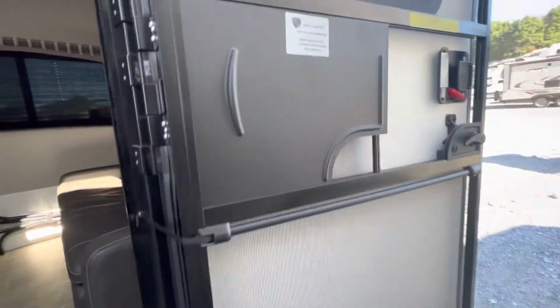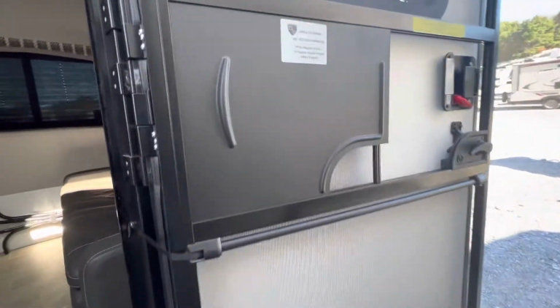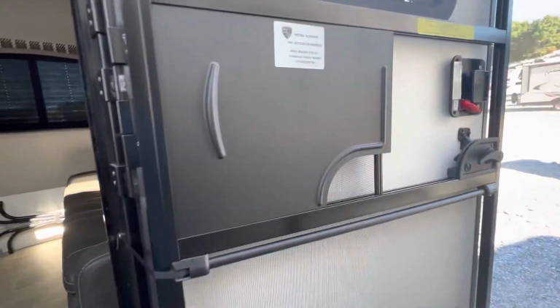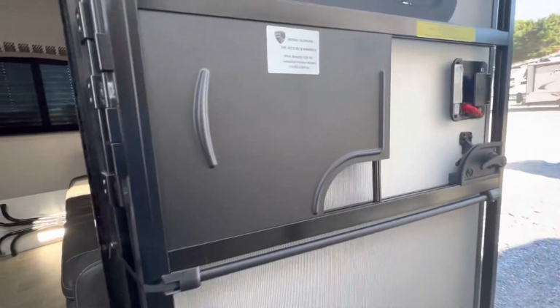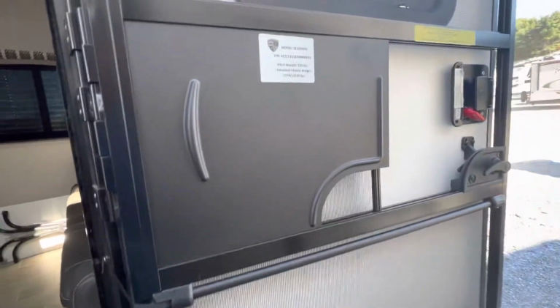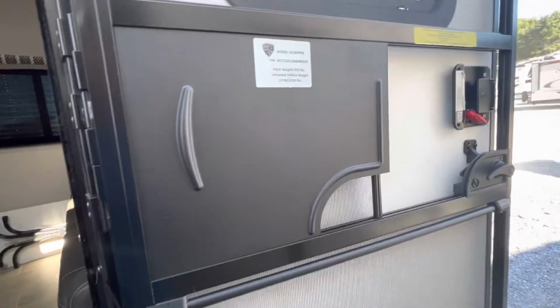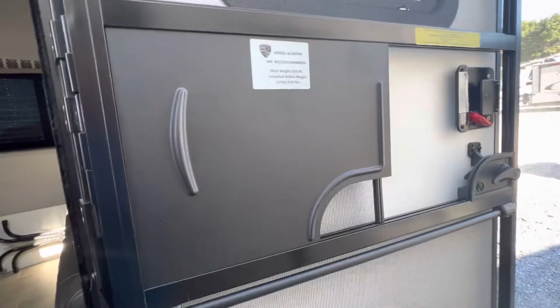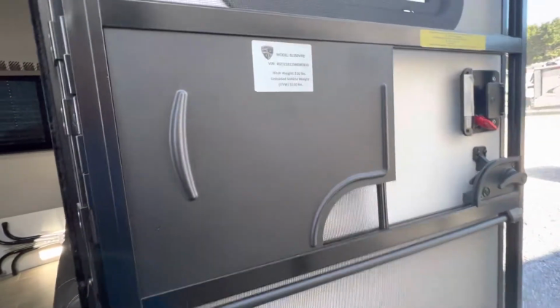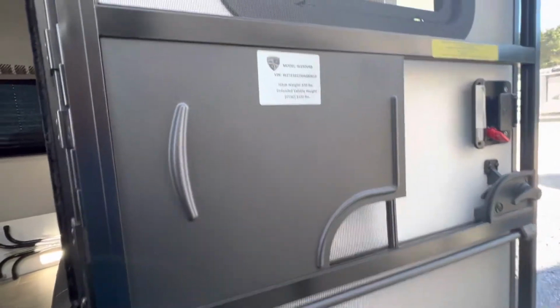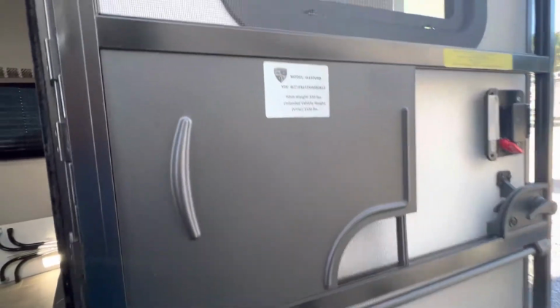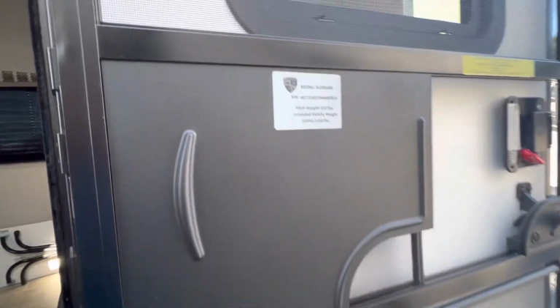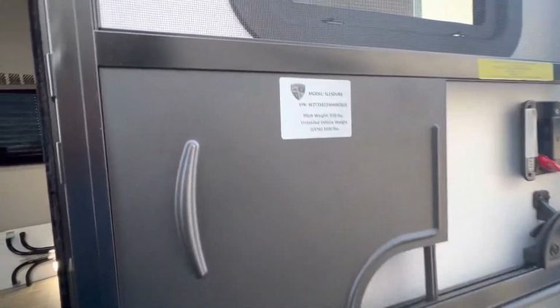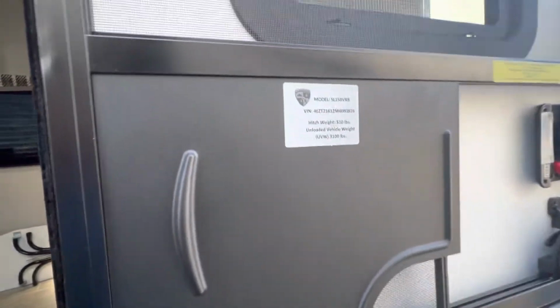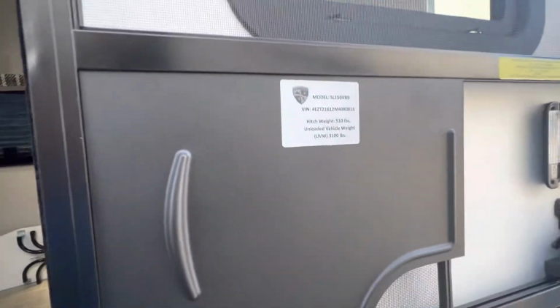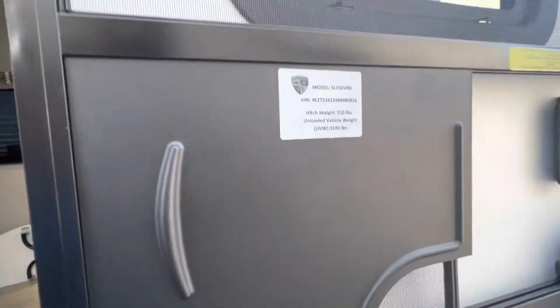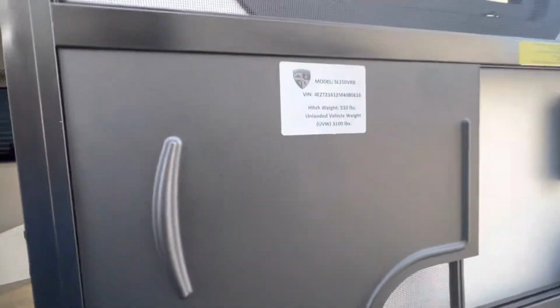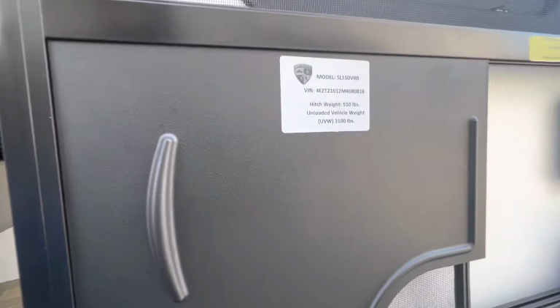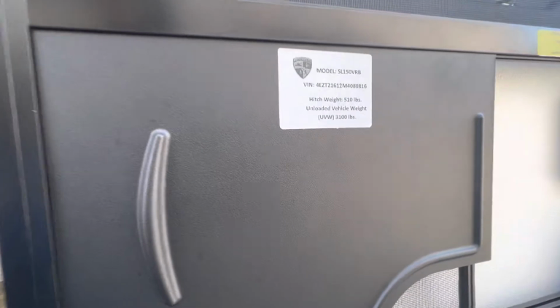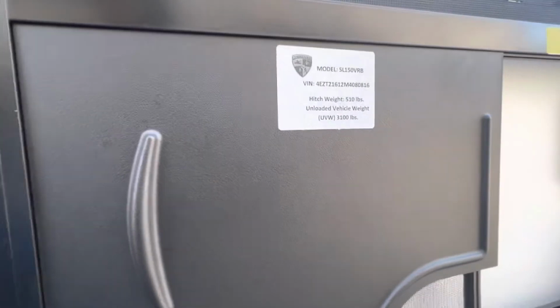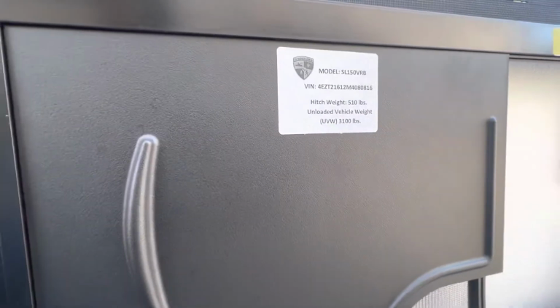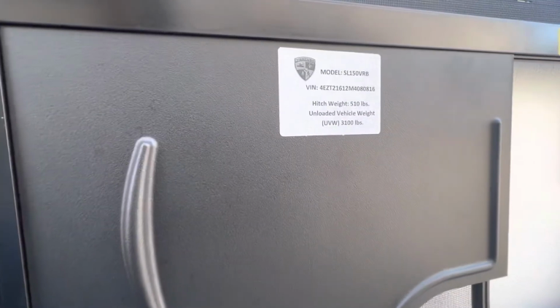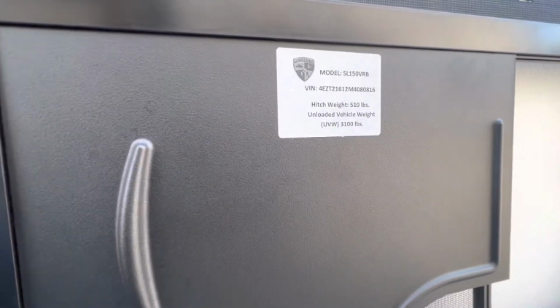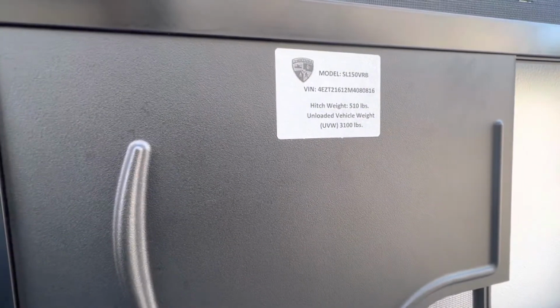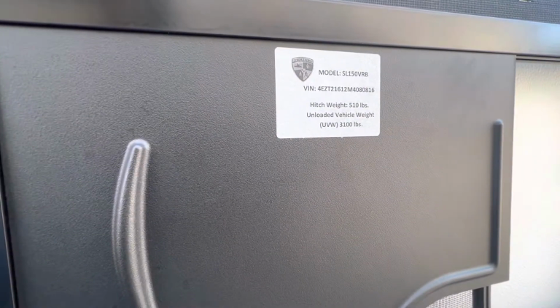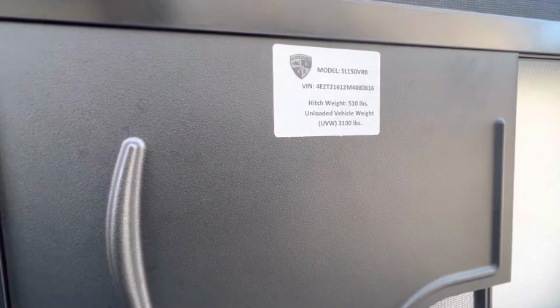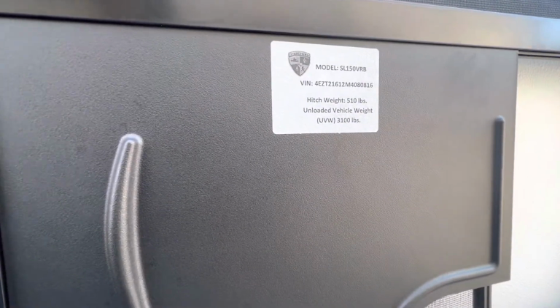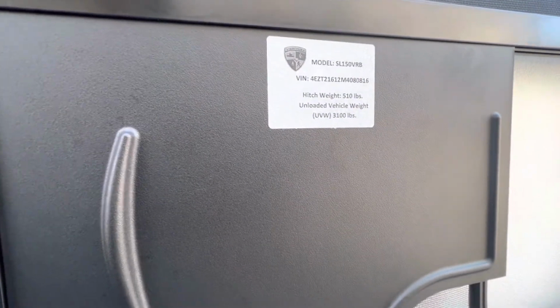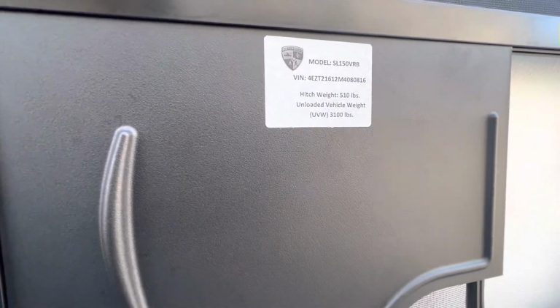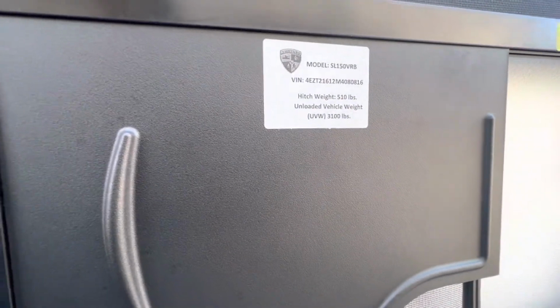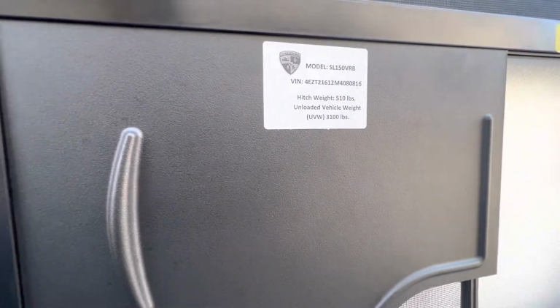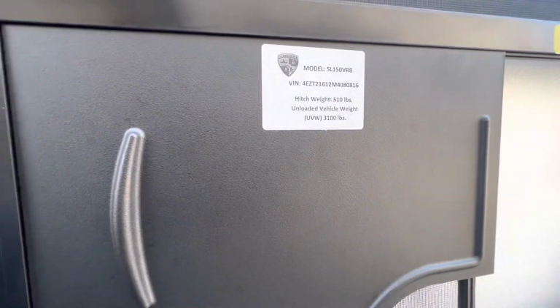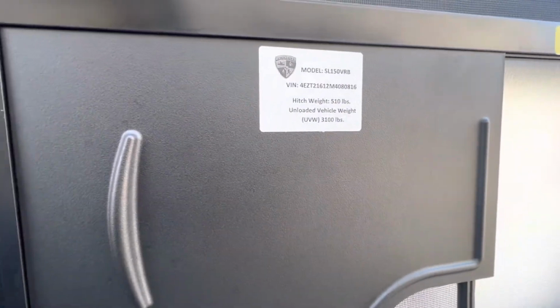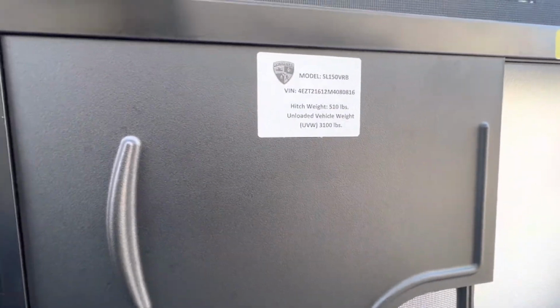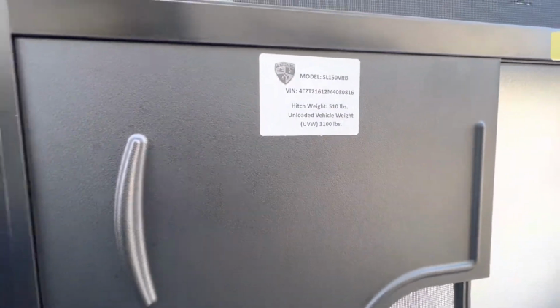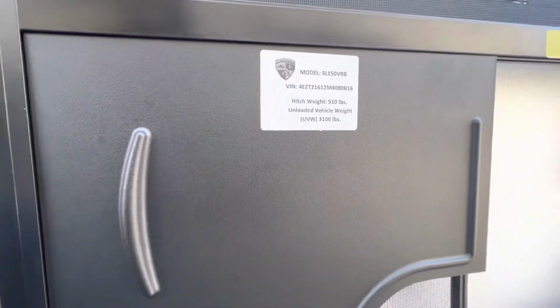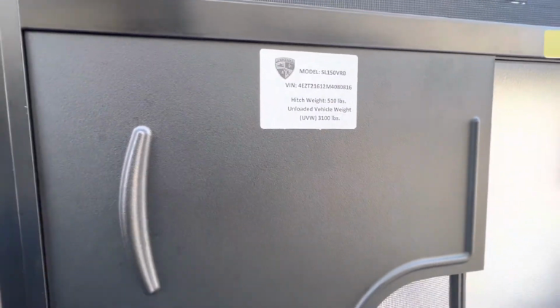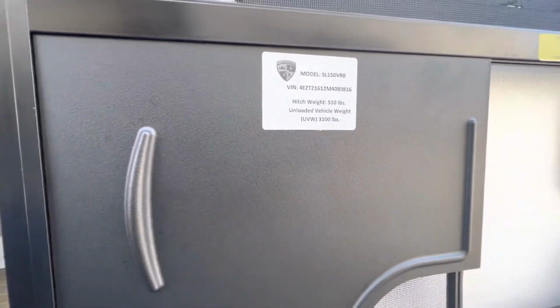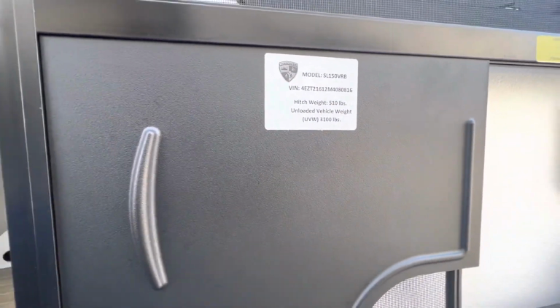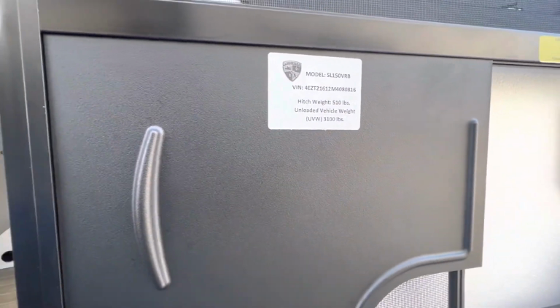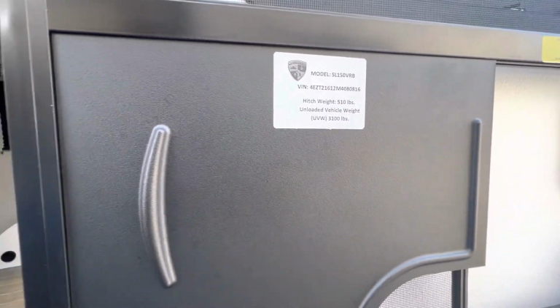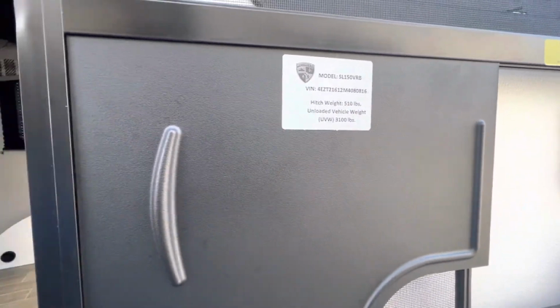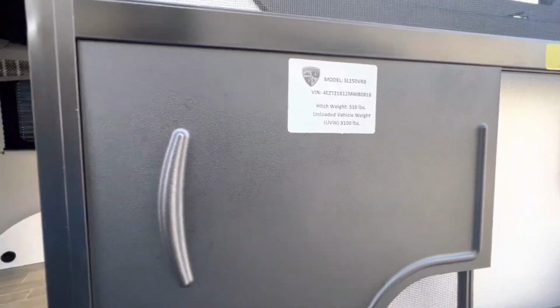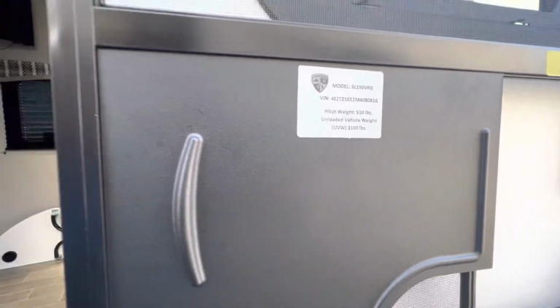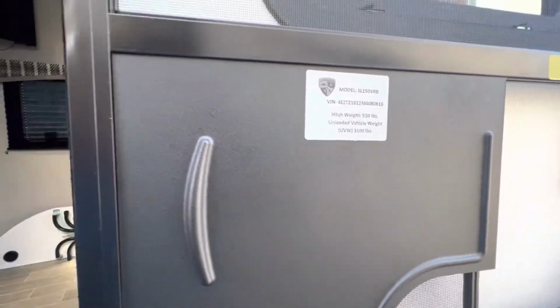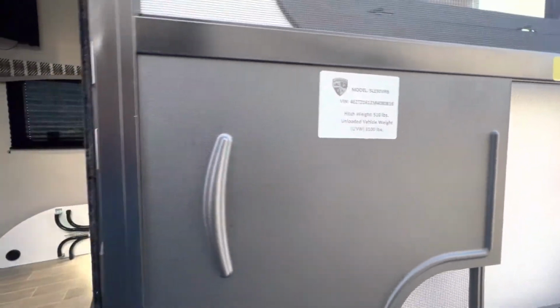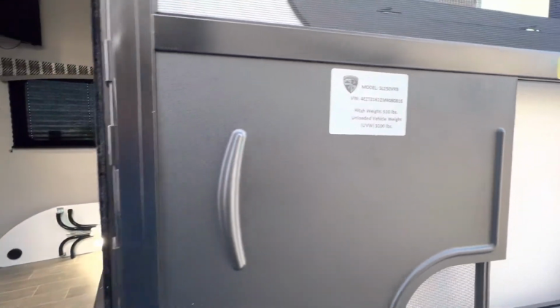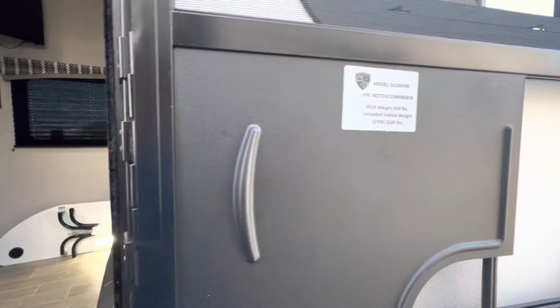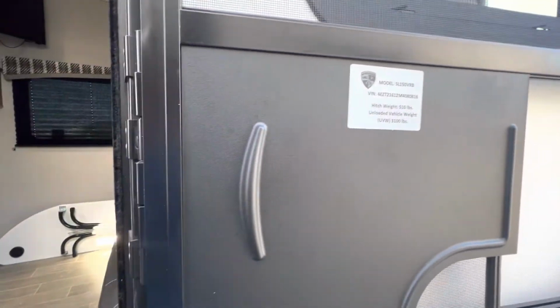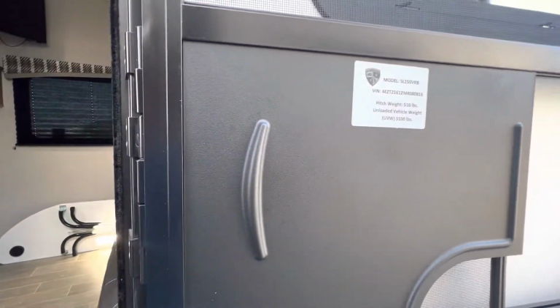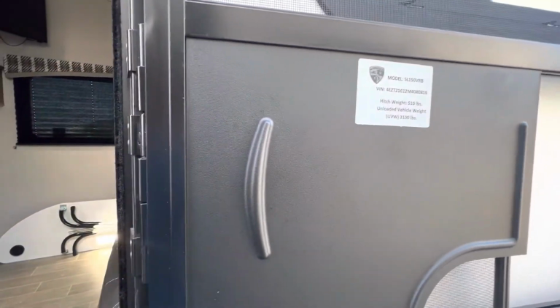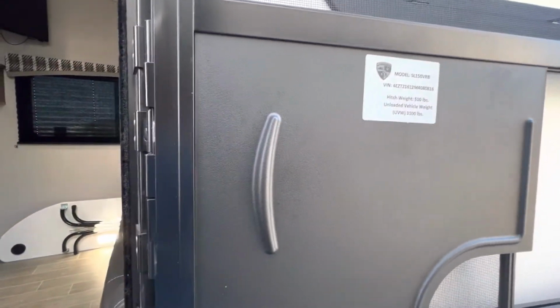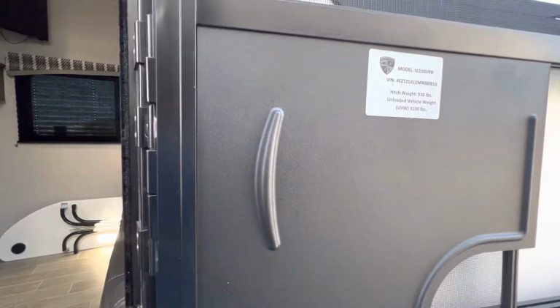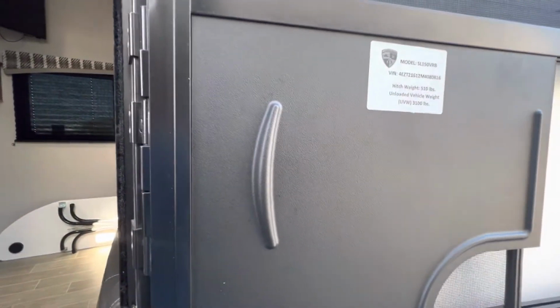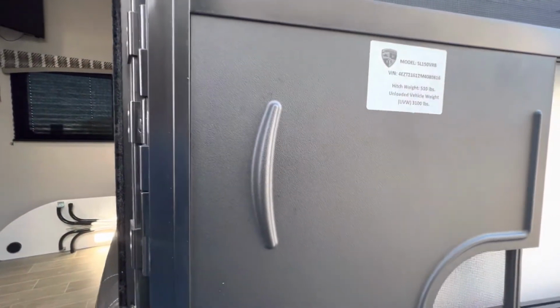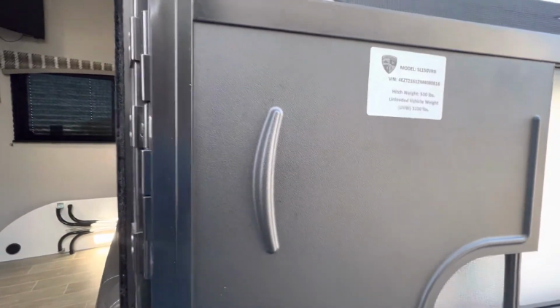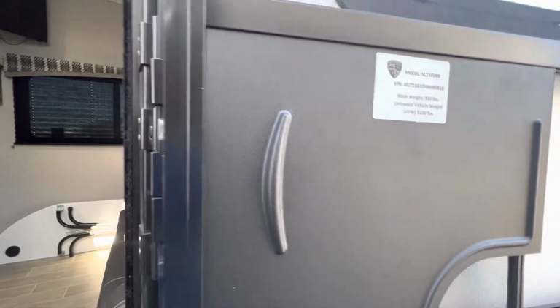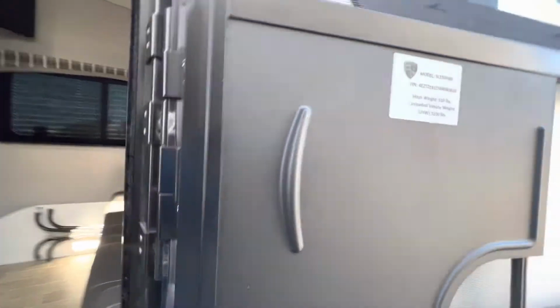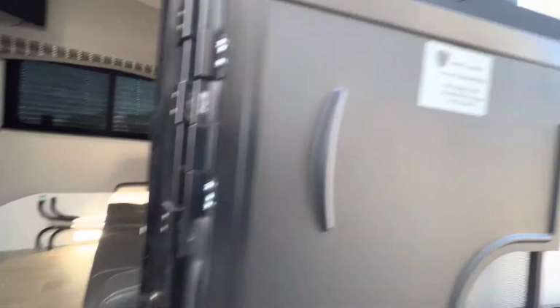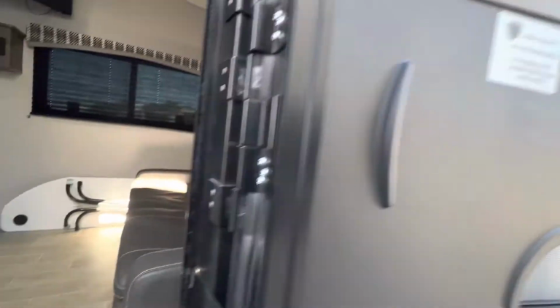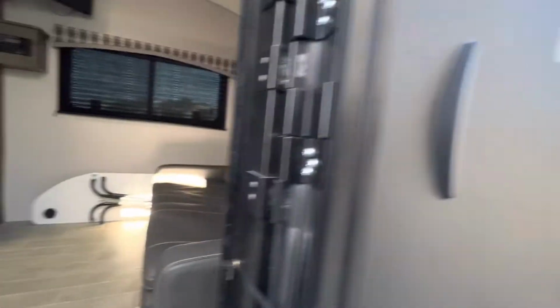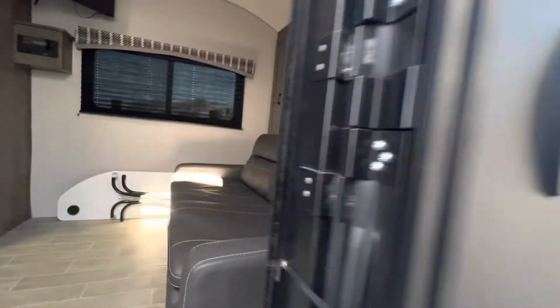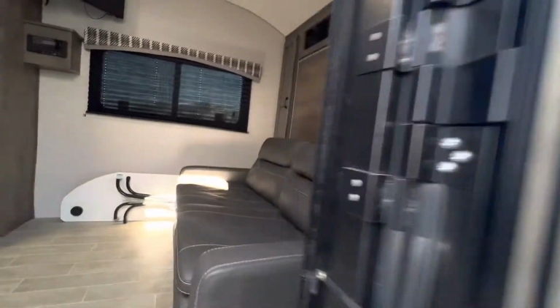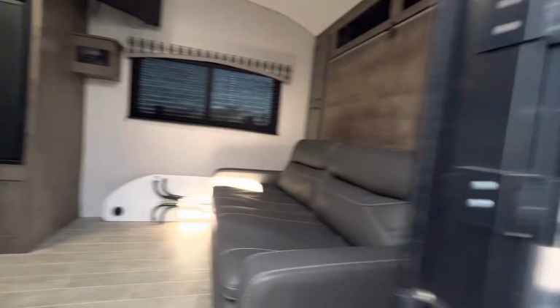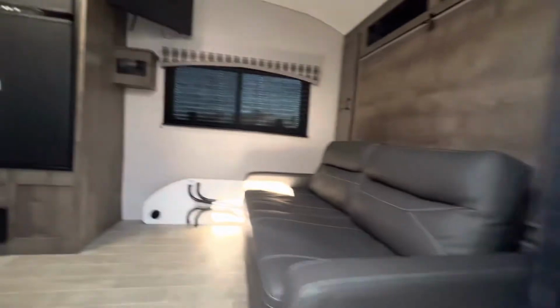Here on the screen door we have a little label that shows the dry weight. The actual dry weight of this unit as it sits is 3,100 pounds.